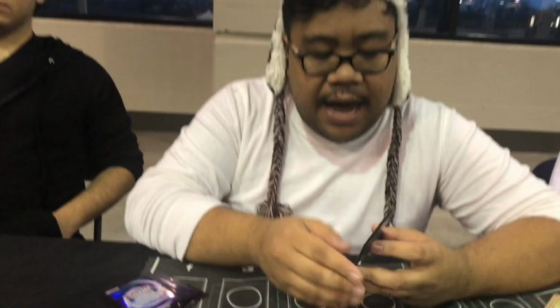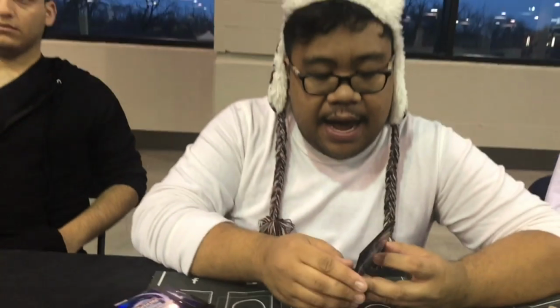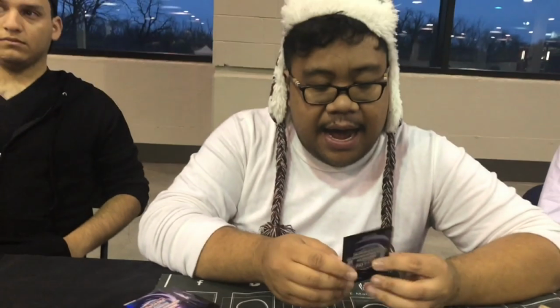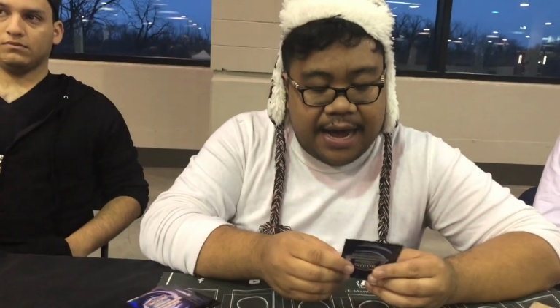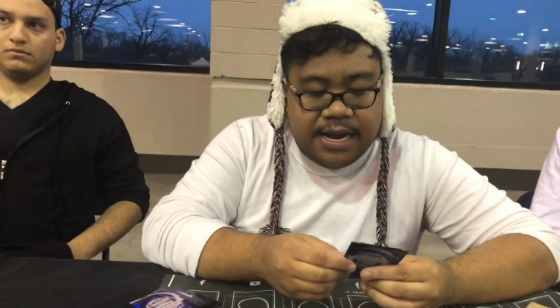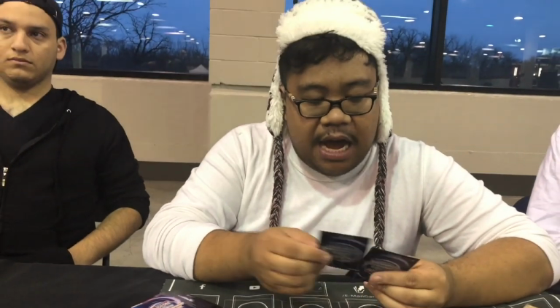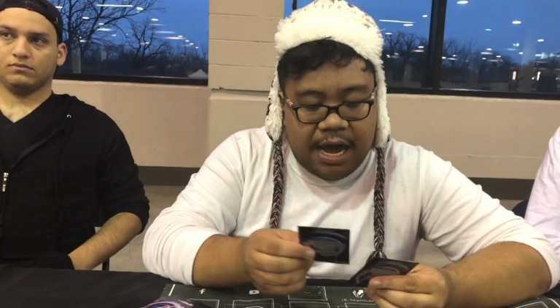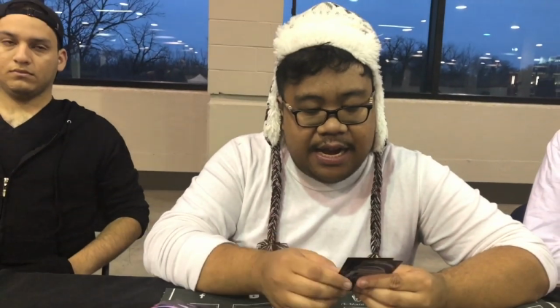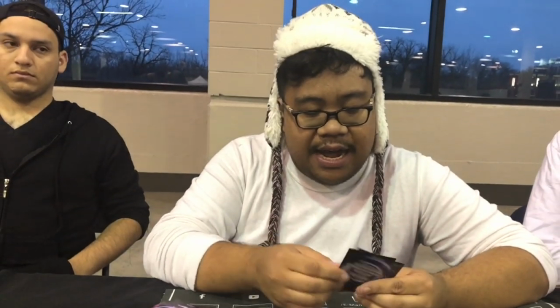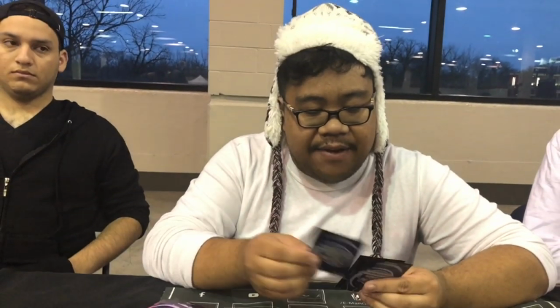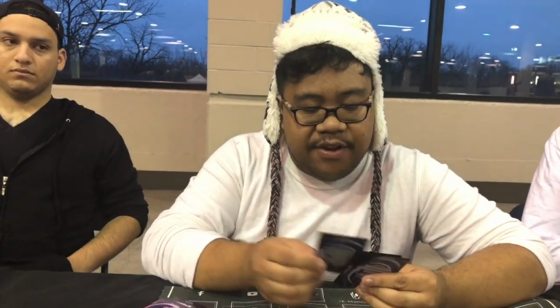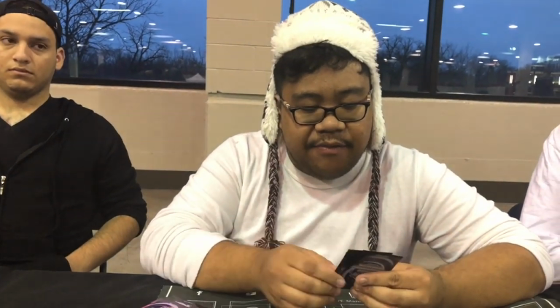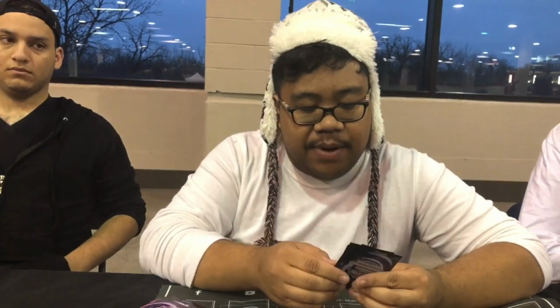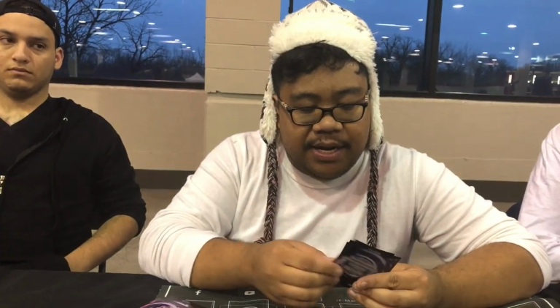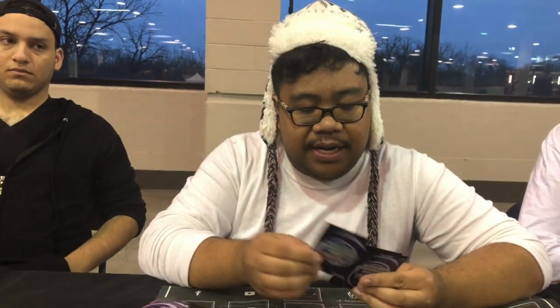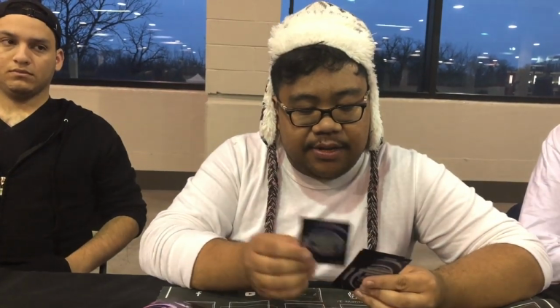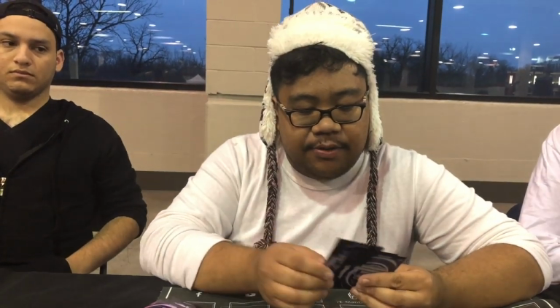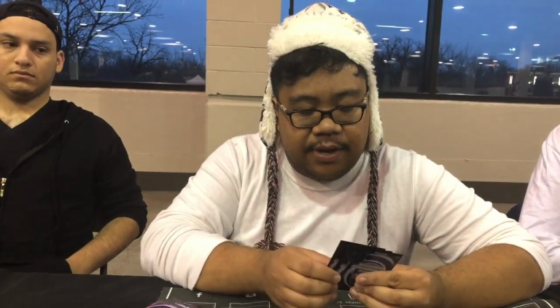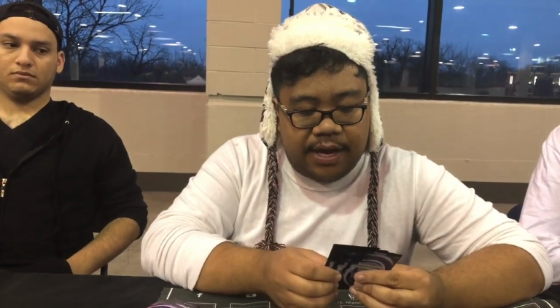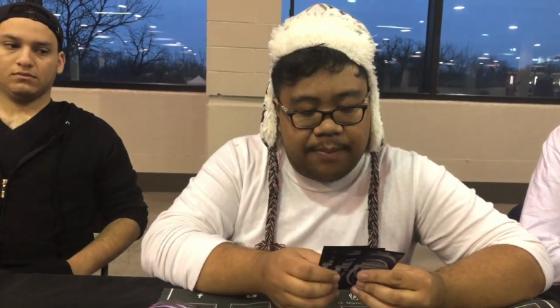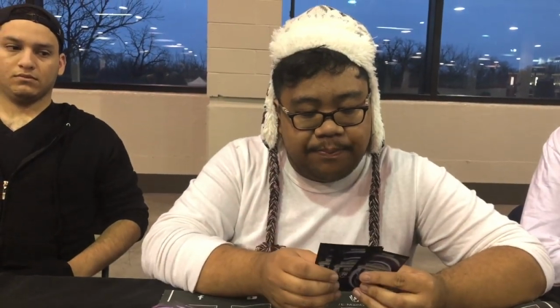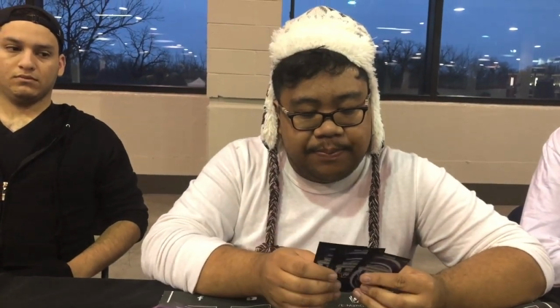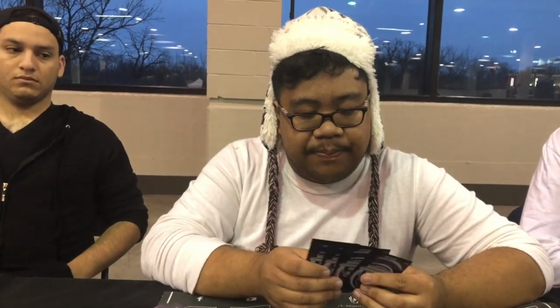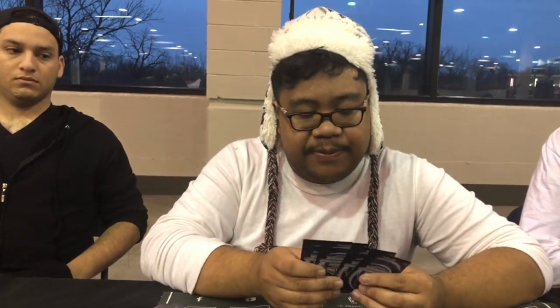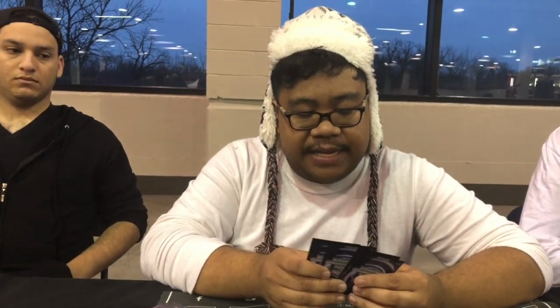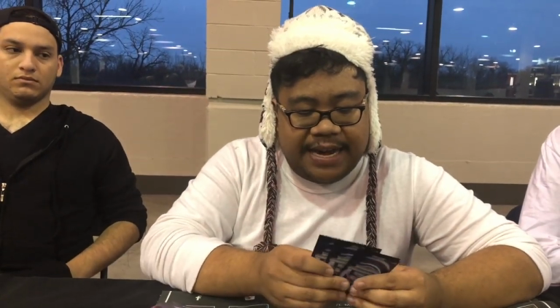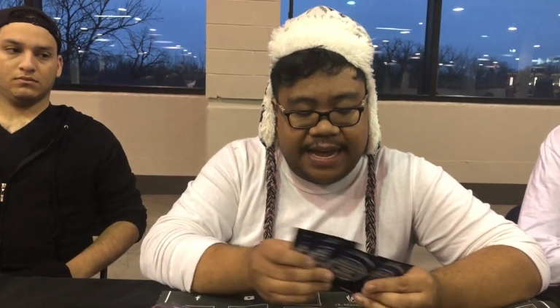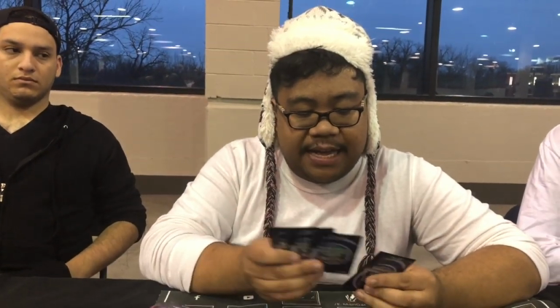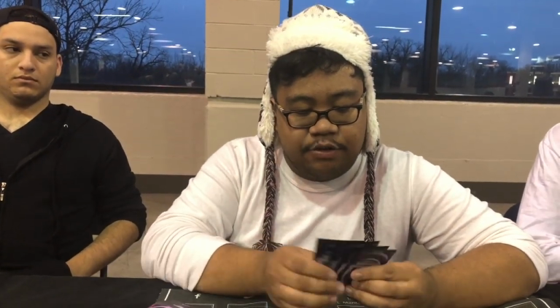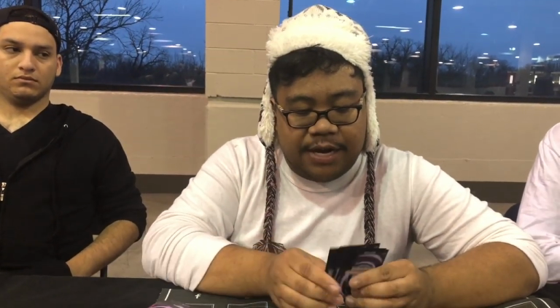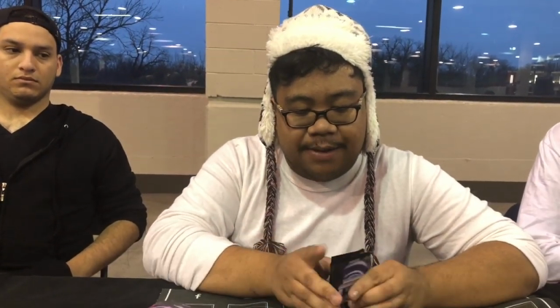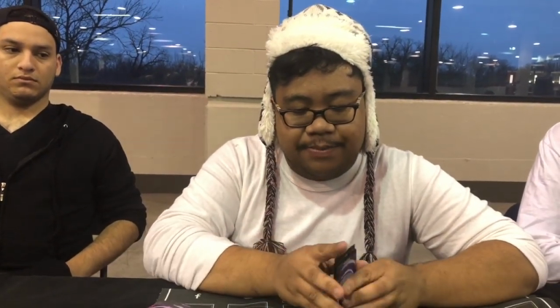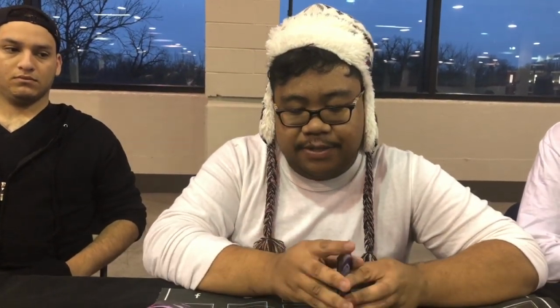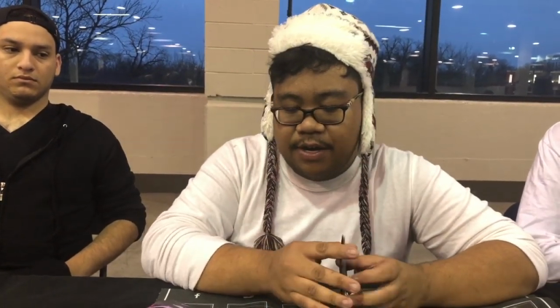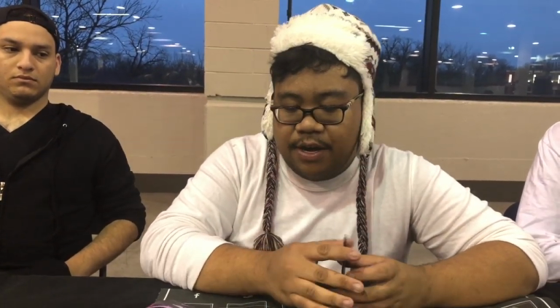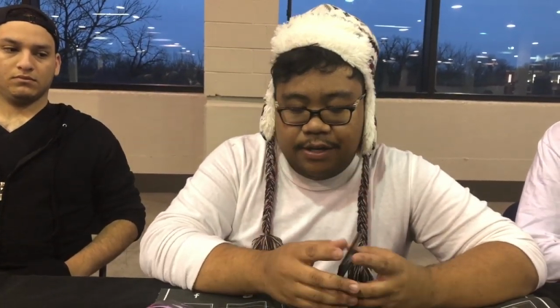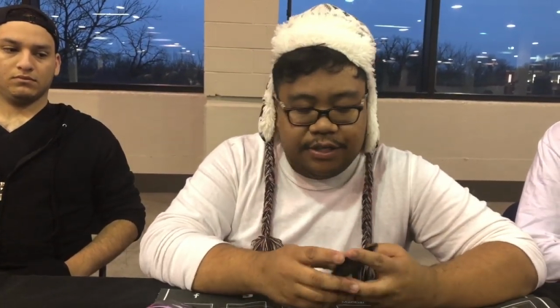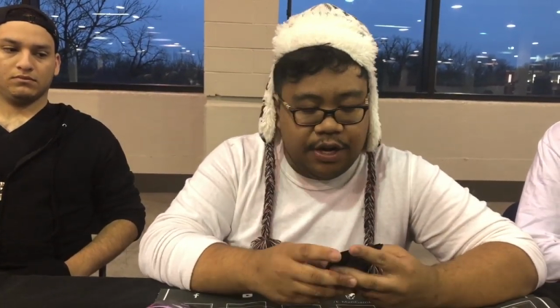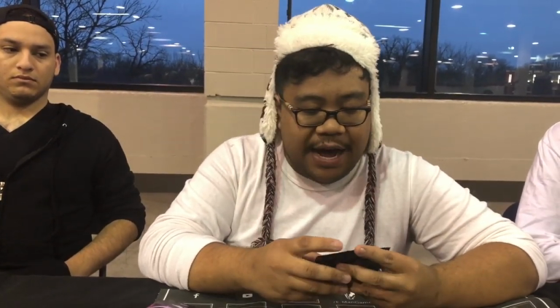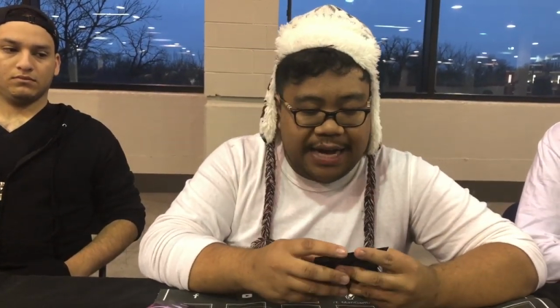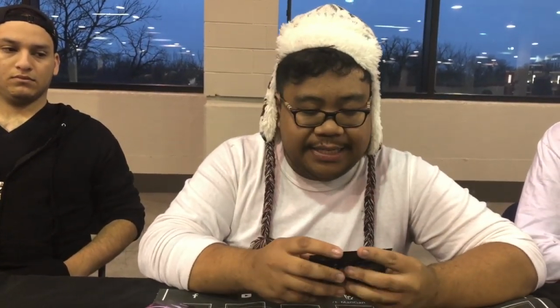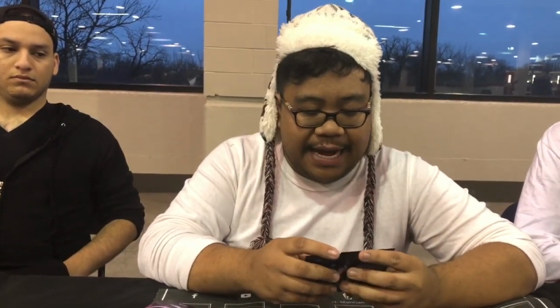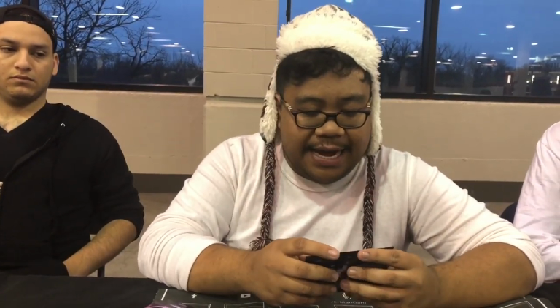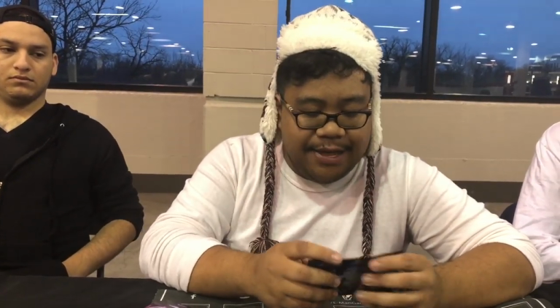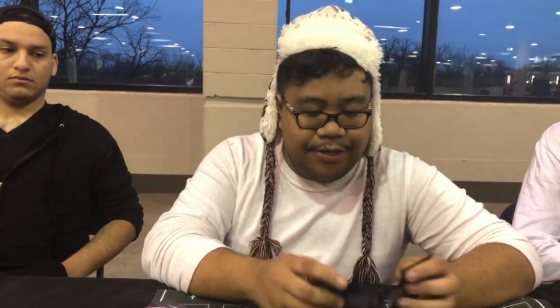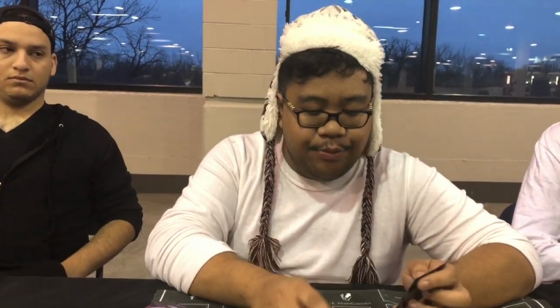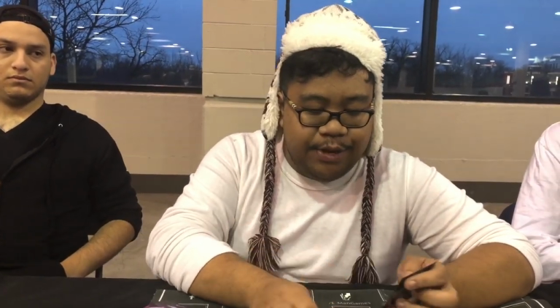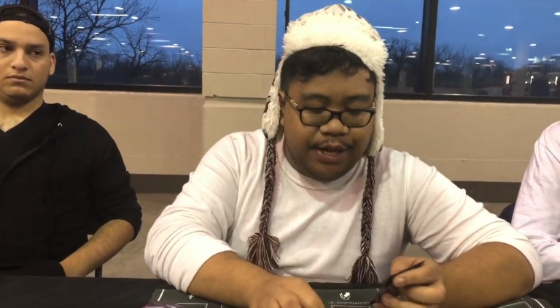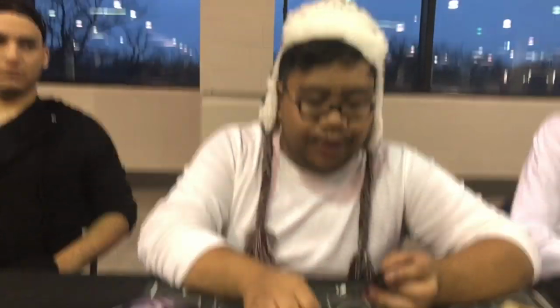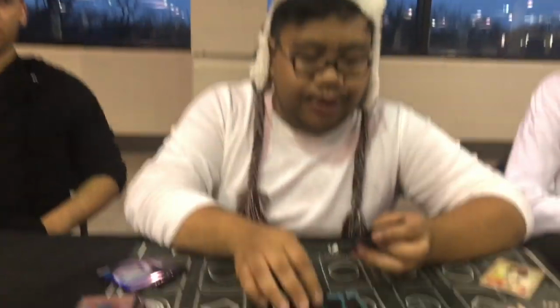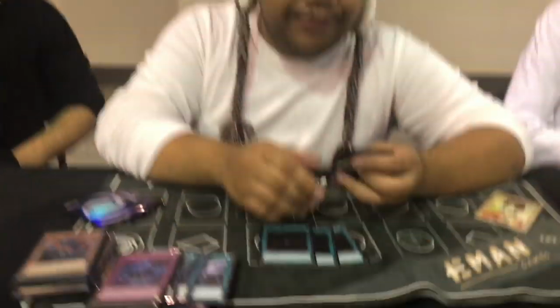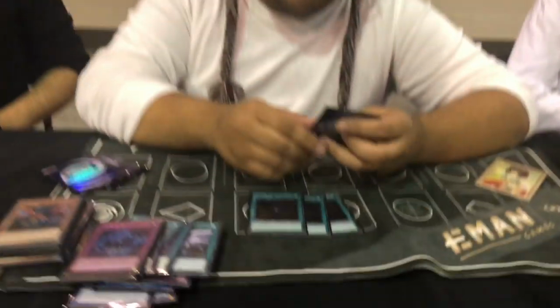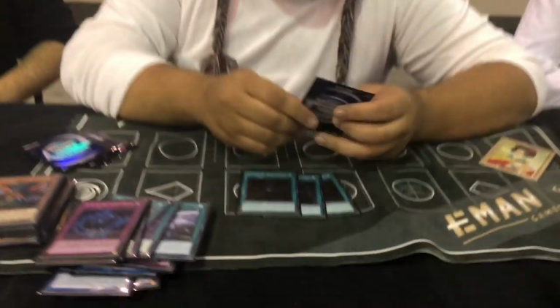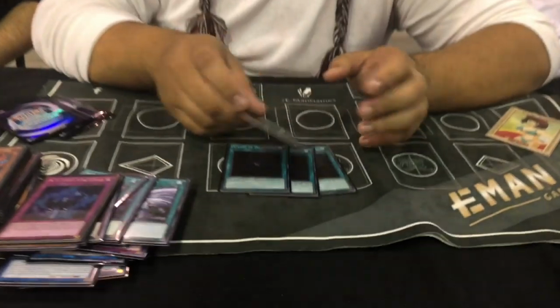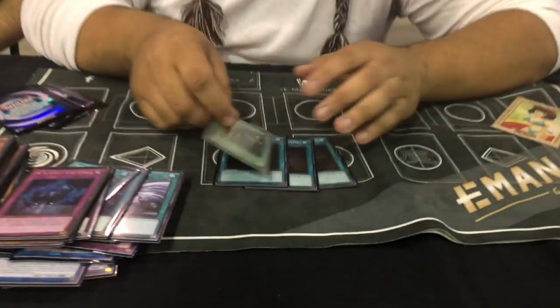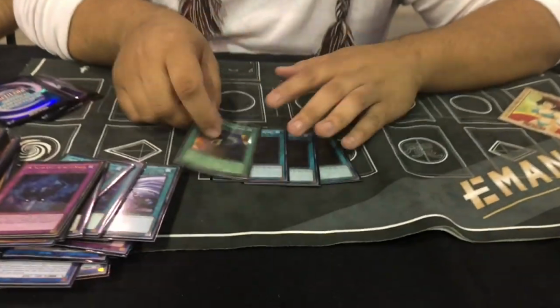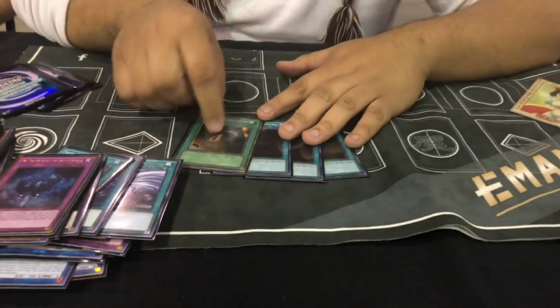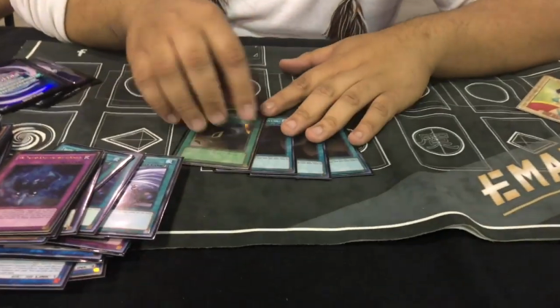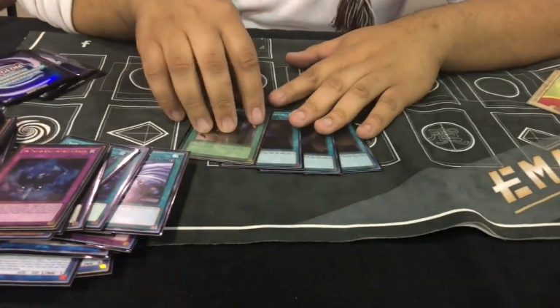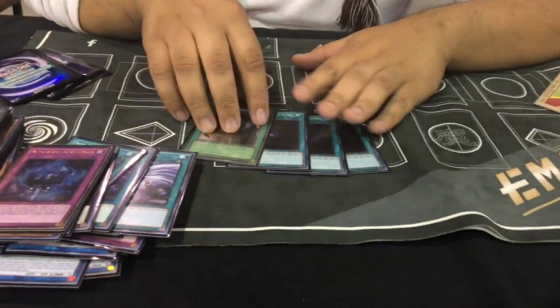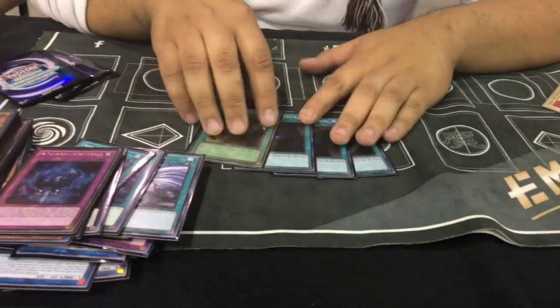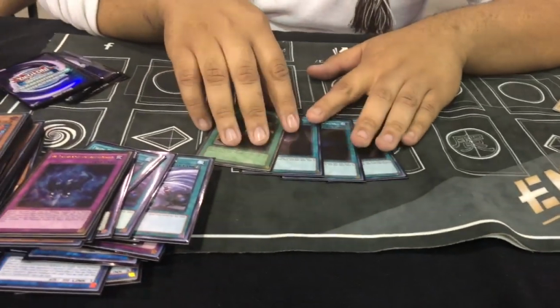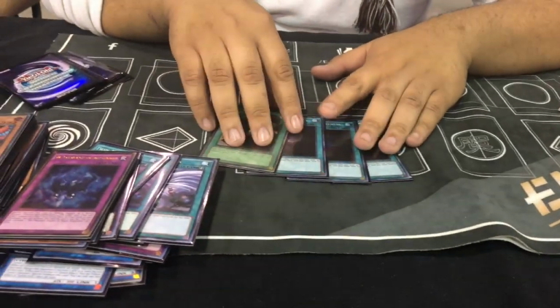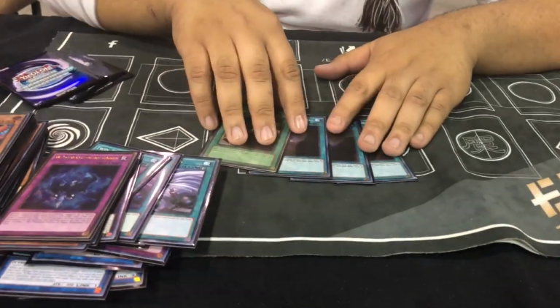I didn't have enough money to side hand traps, so I sided three Allure of Darkness and a card destruction.